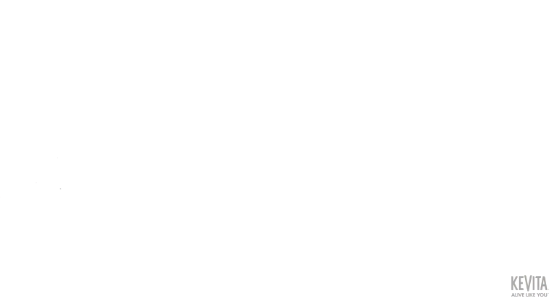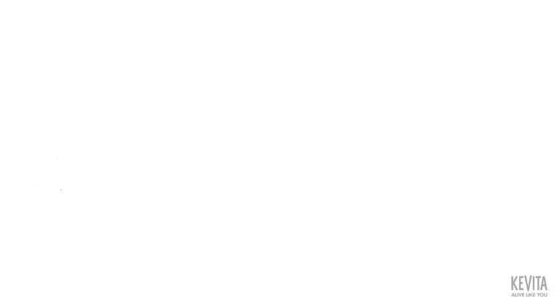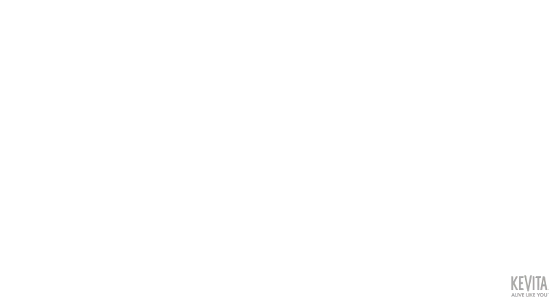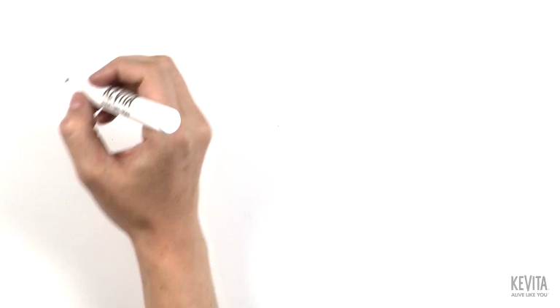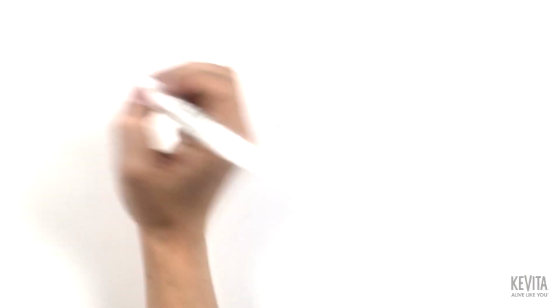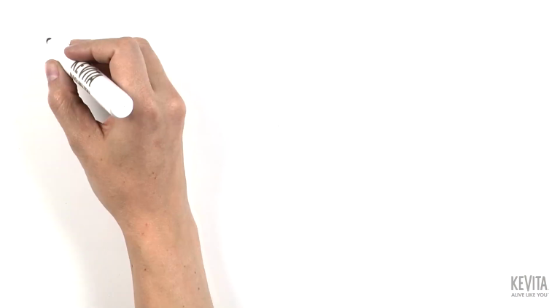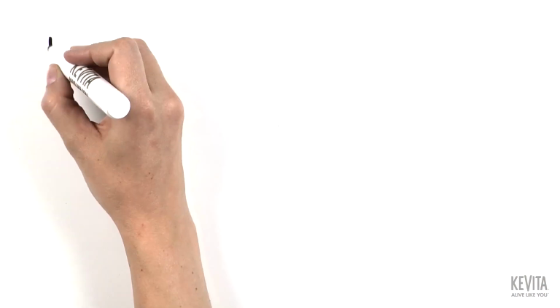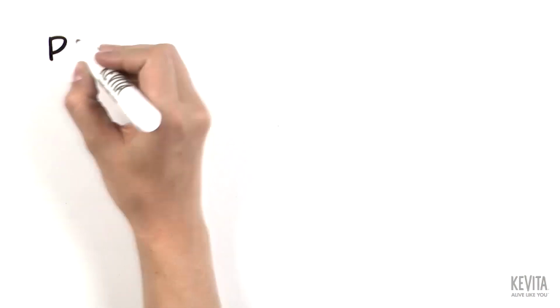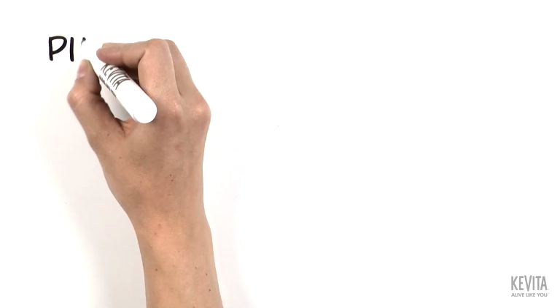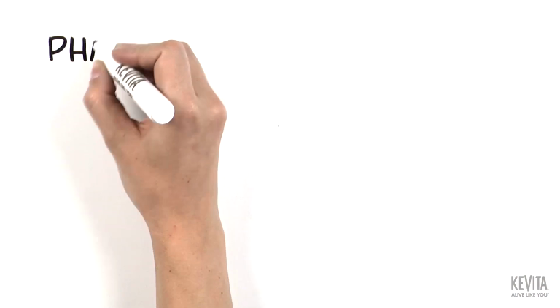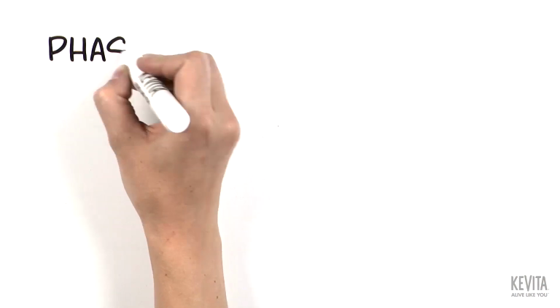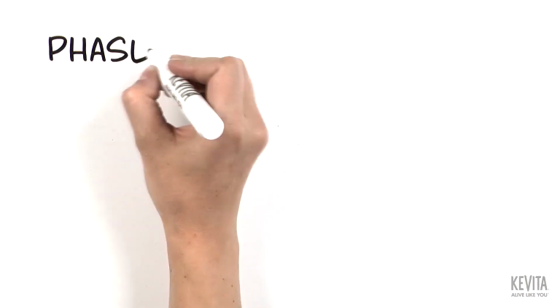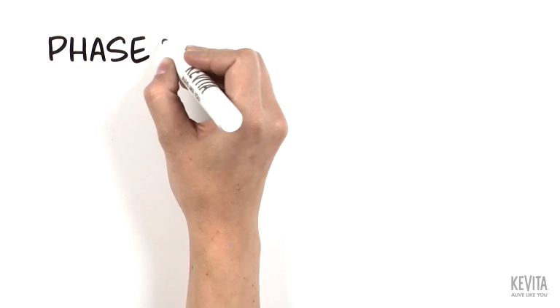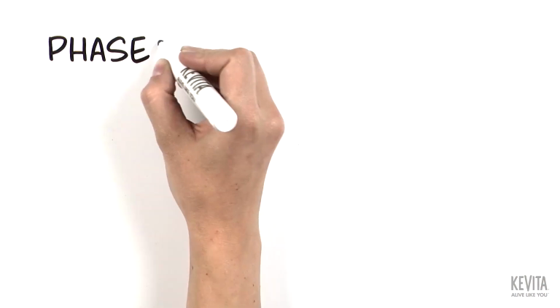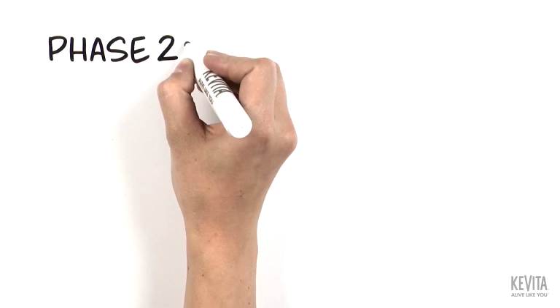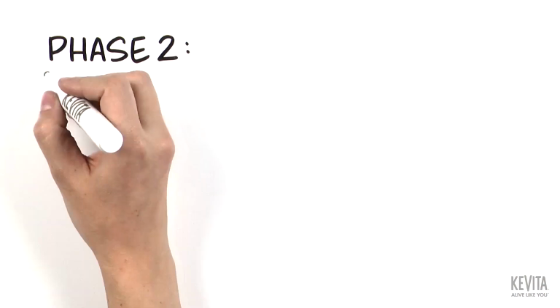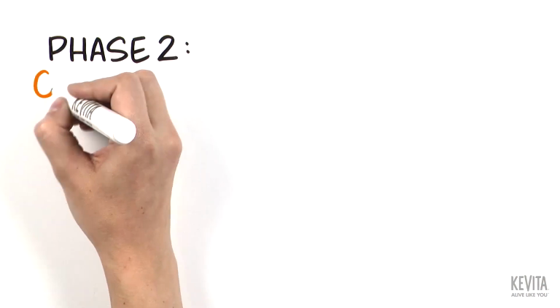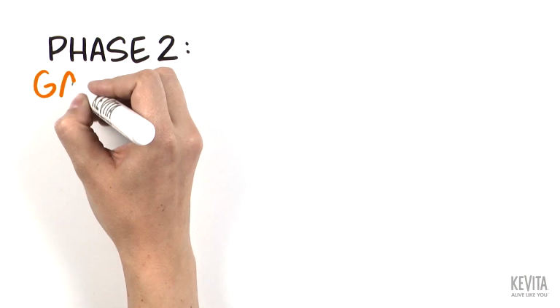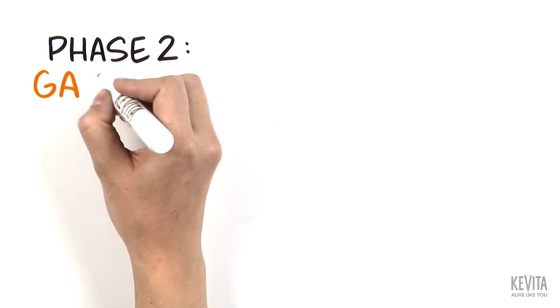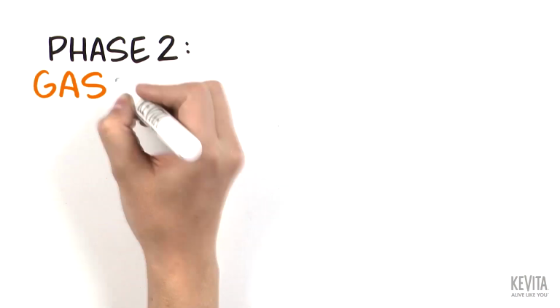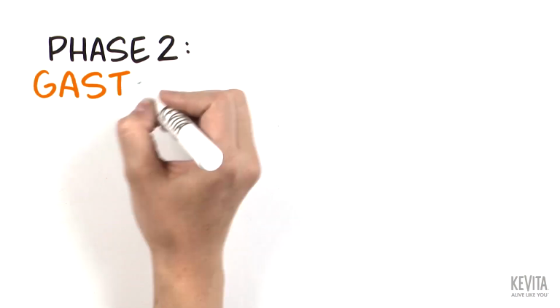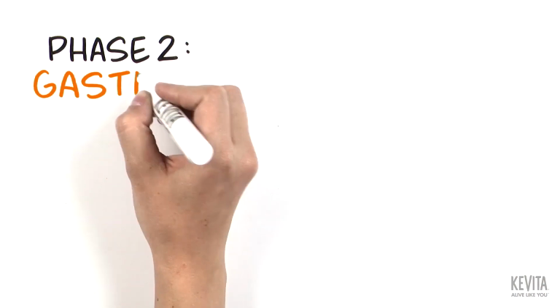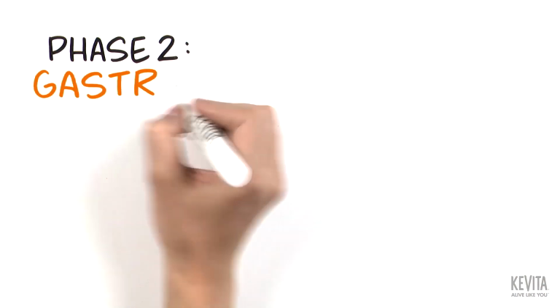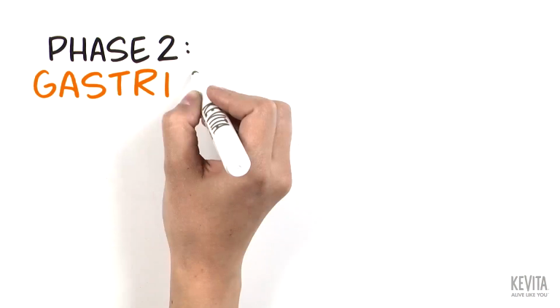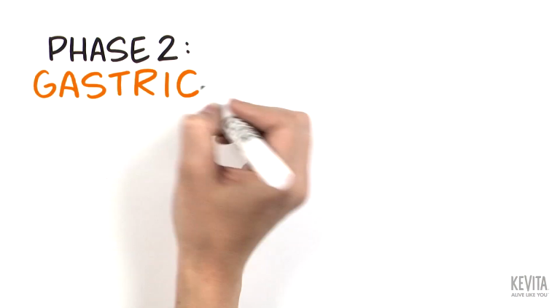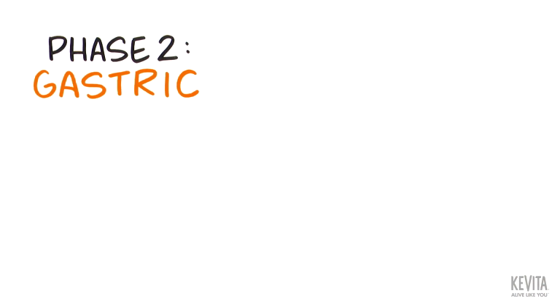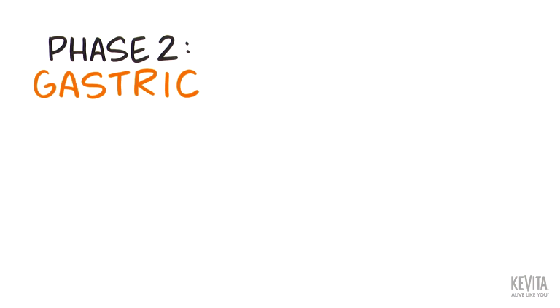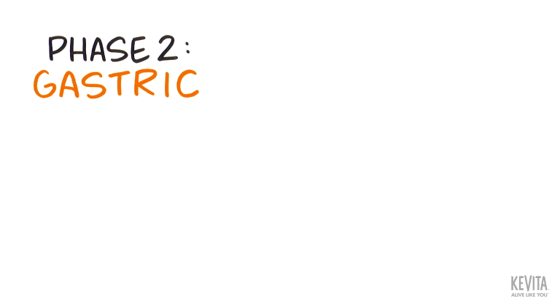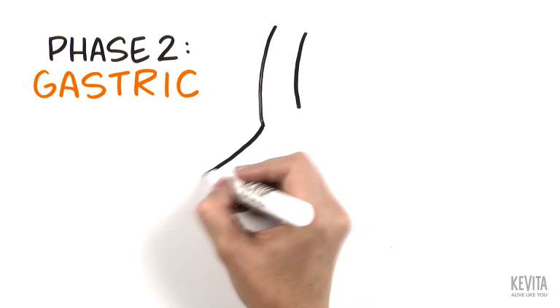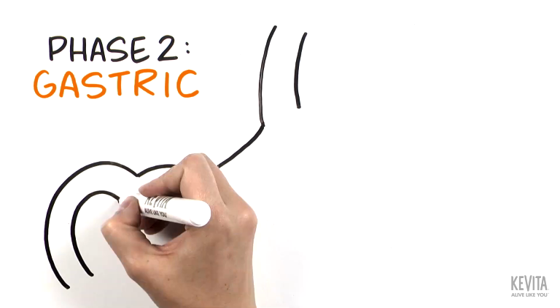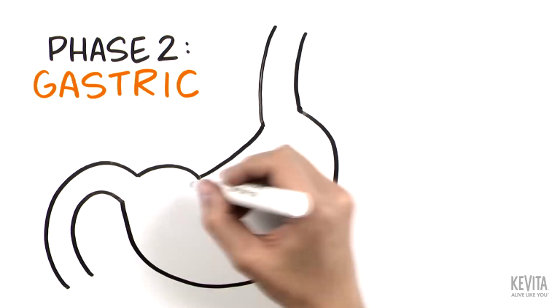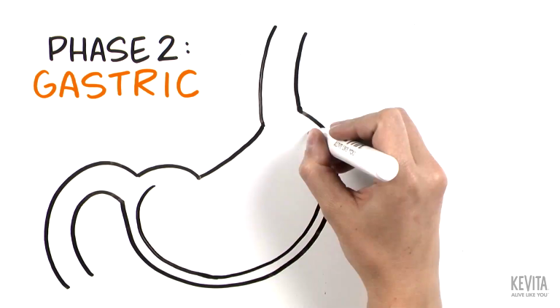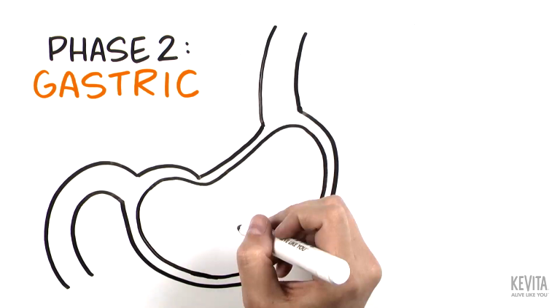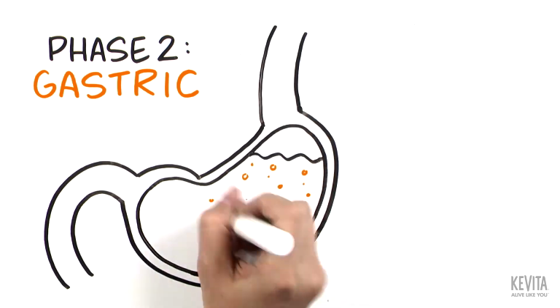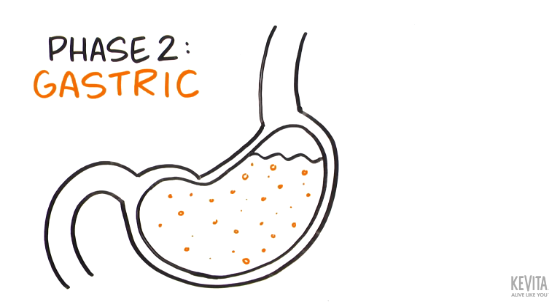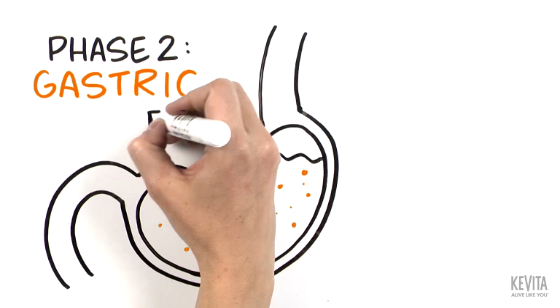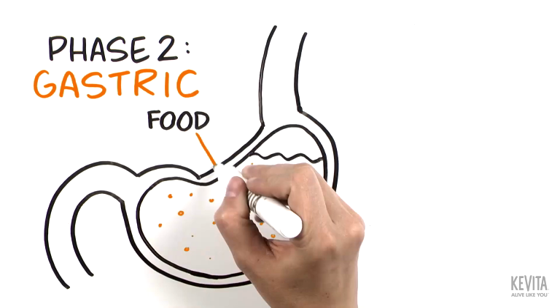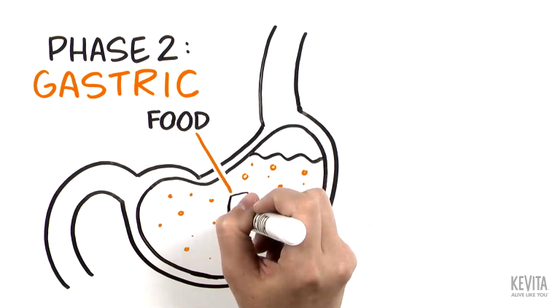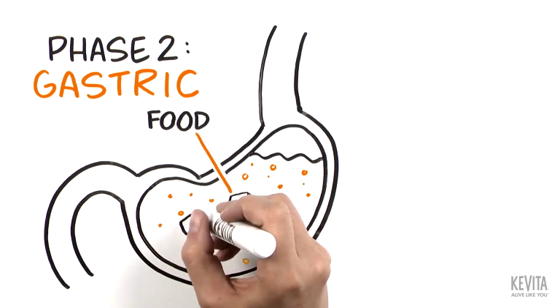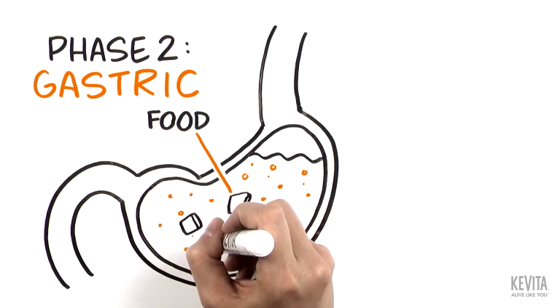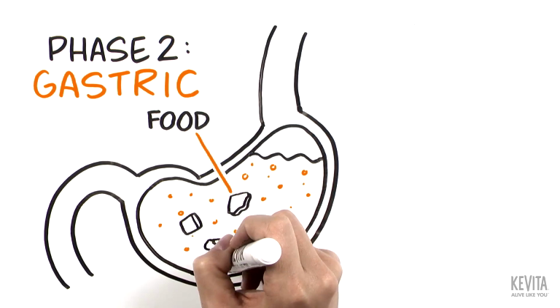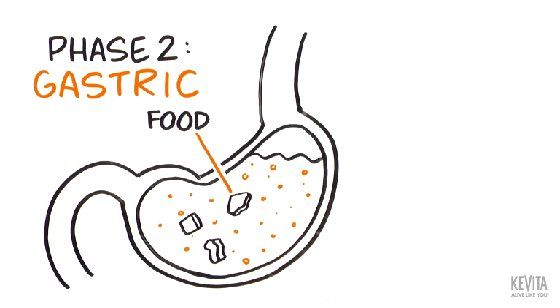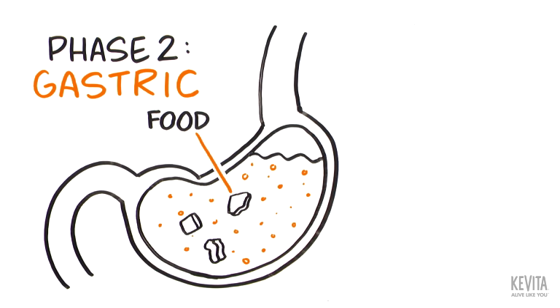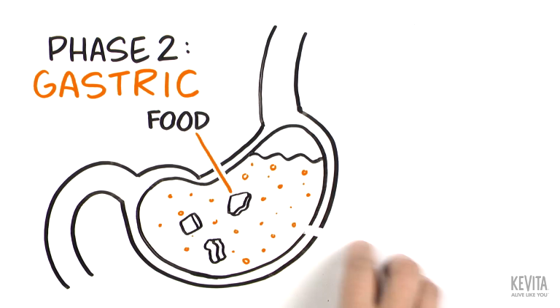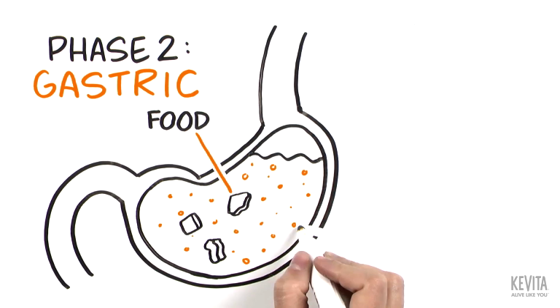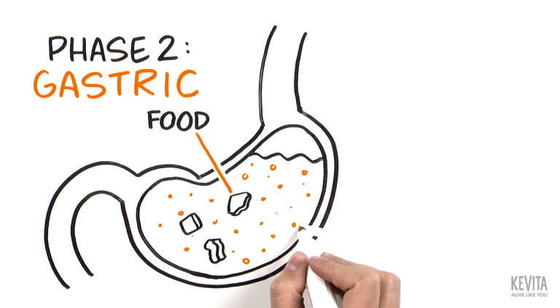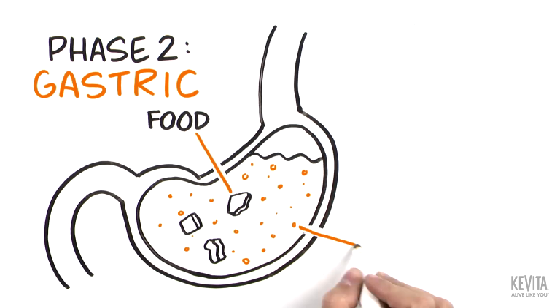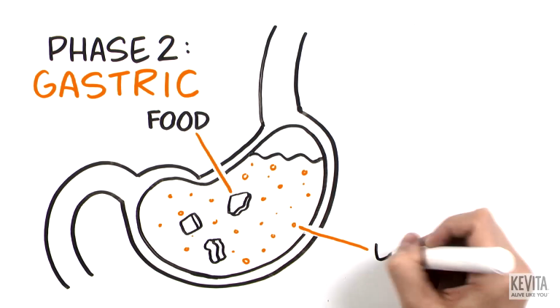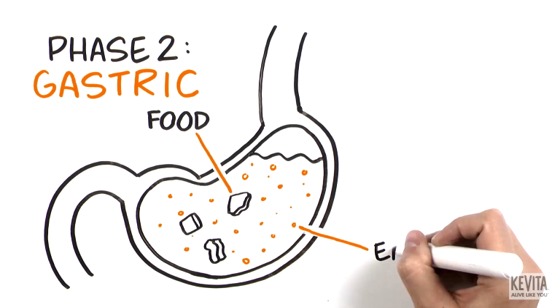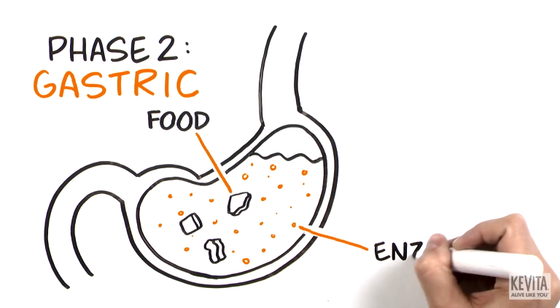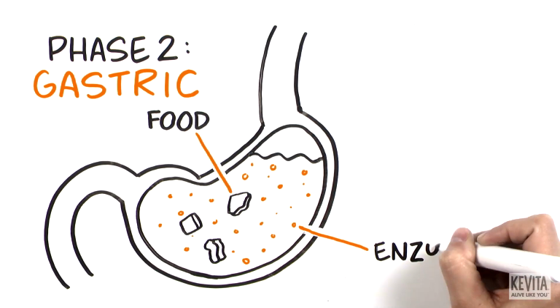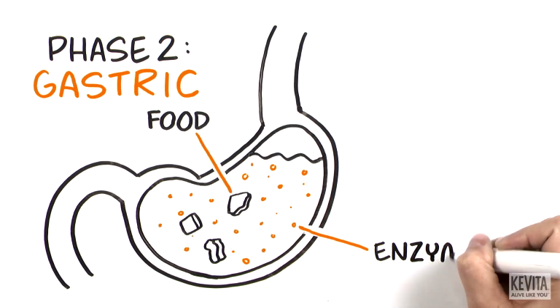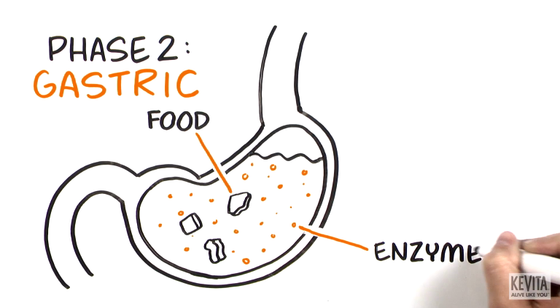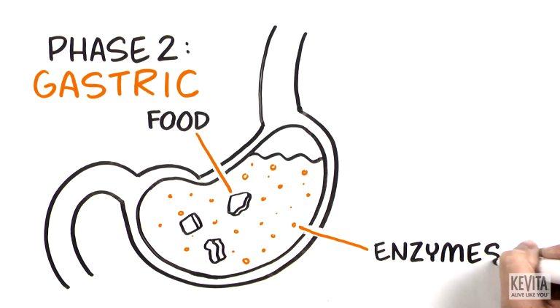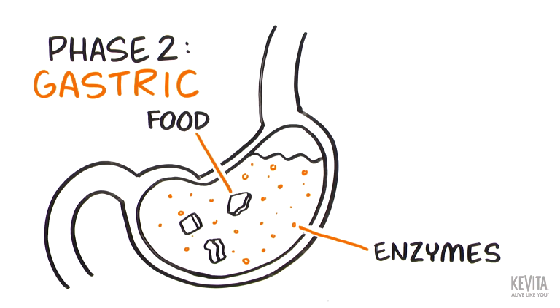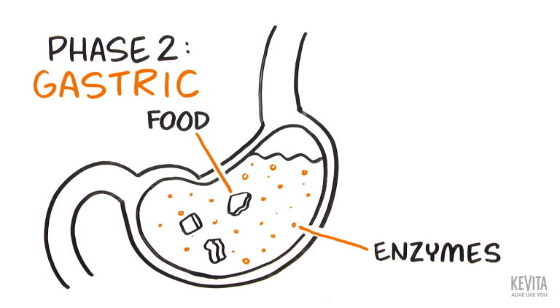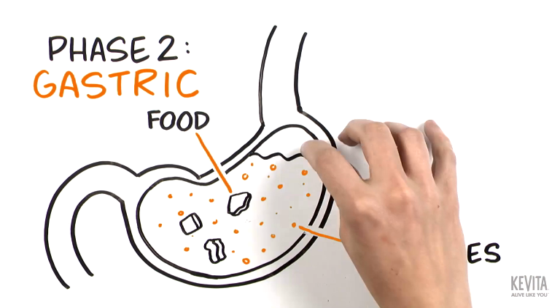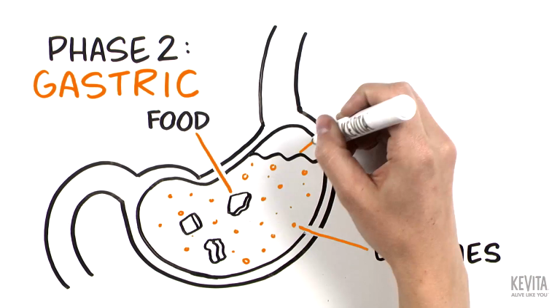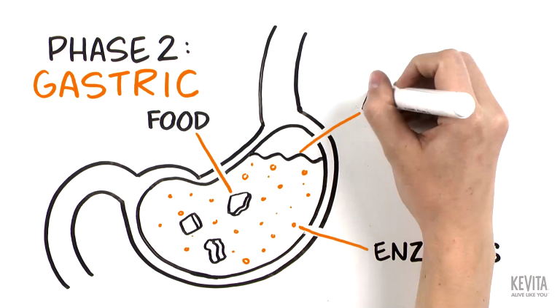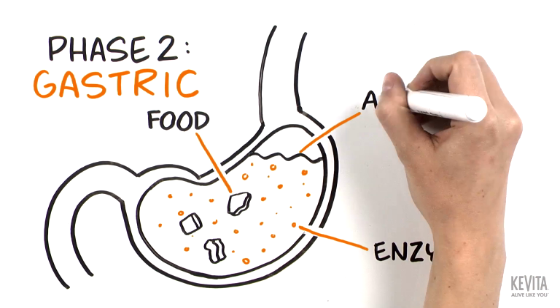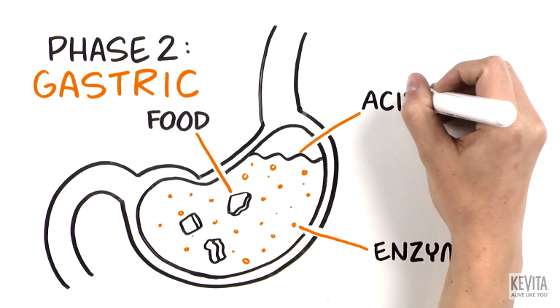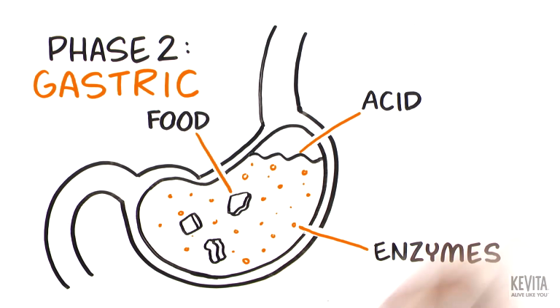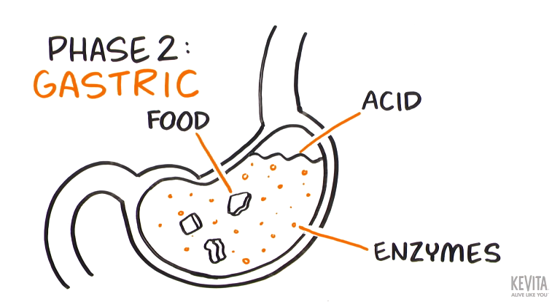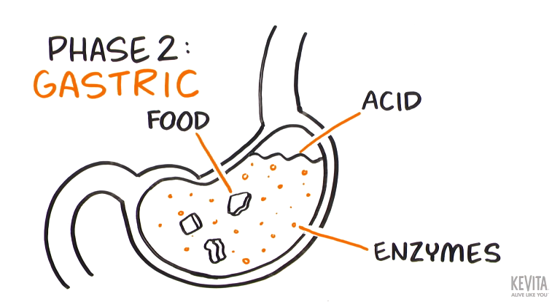The second phase is the gastric phase, where food is churned with digestive enzymes and acid in the stomach.